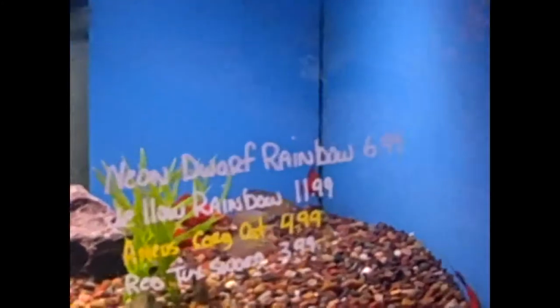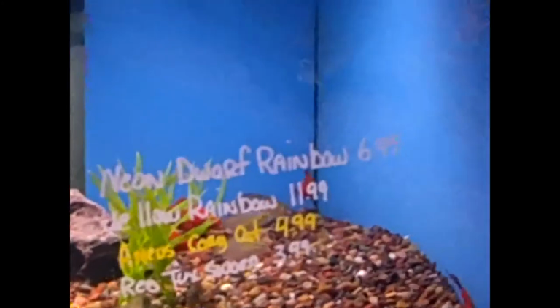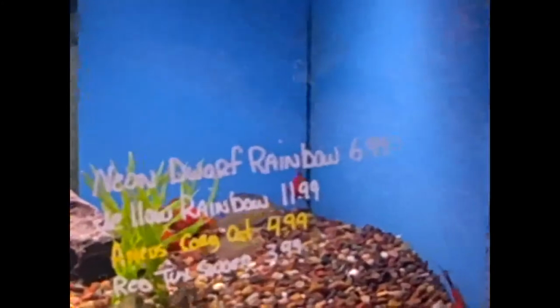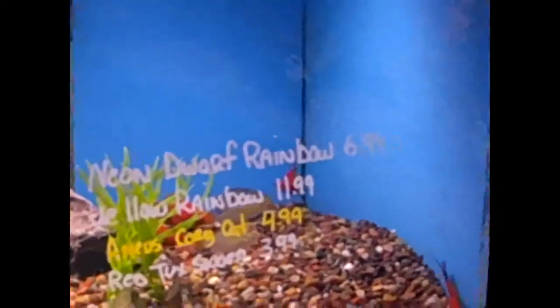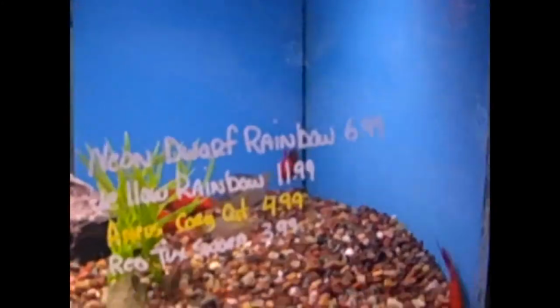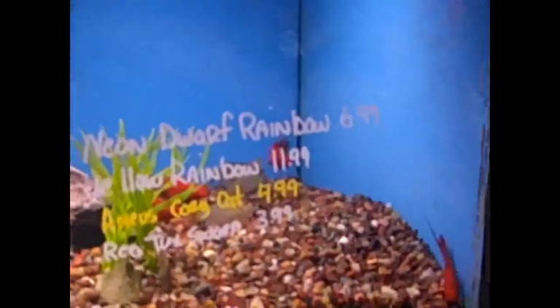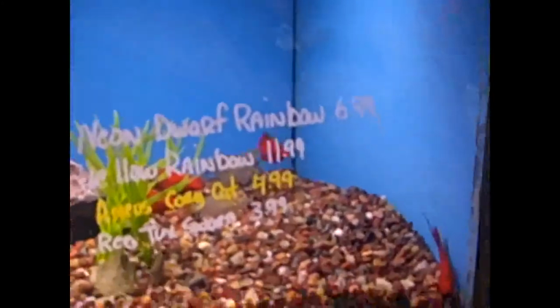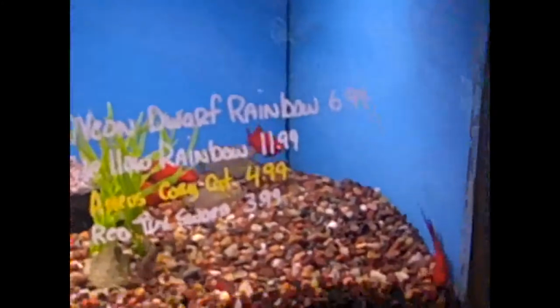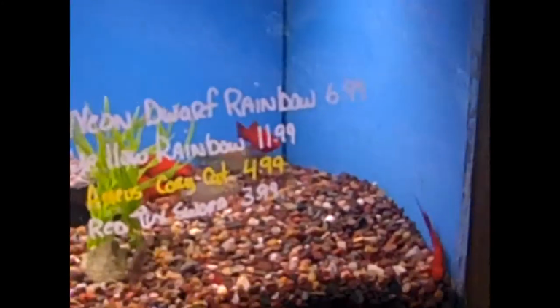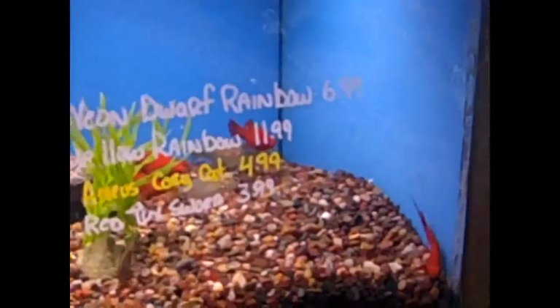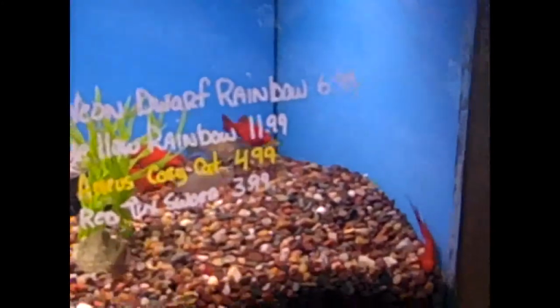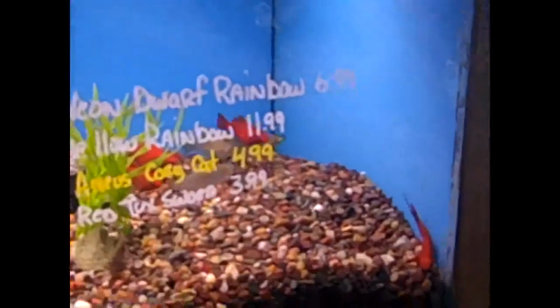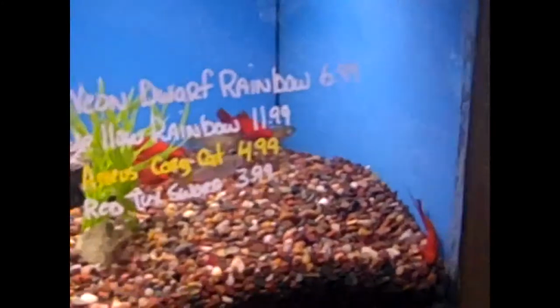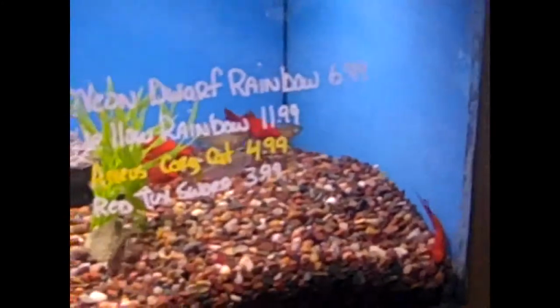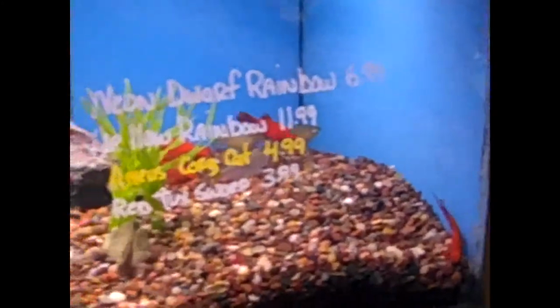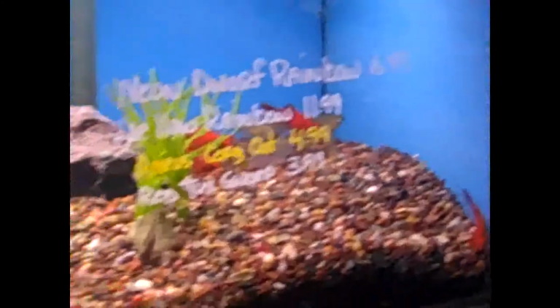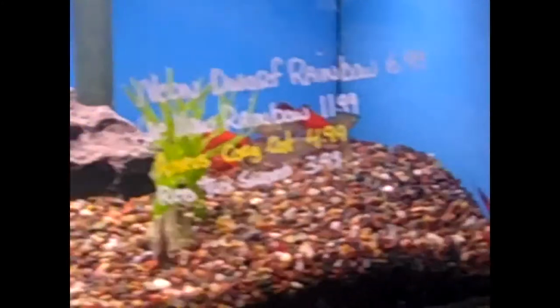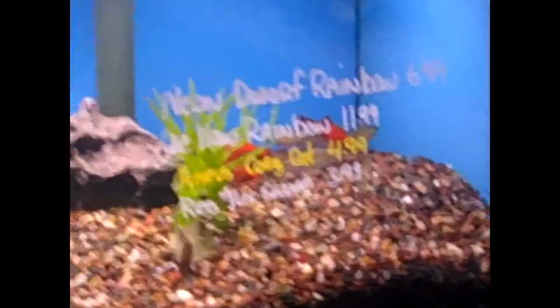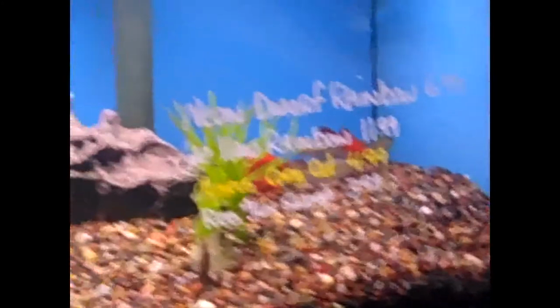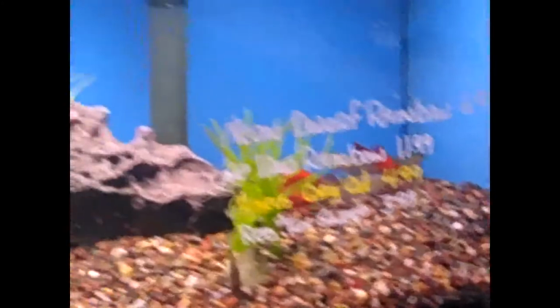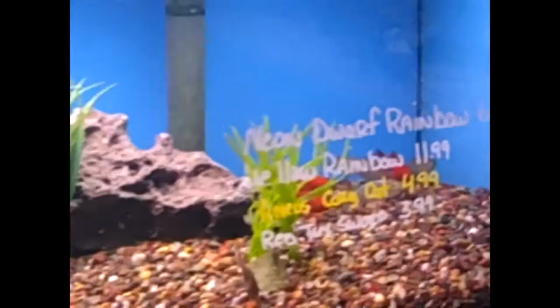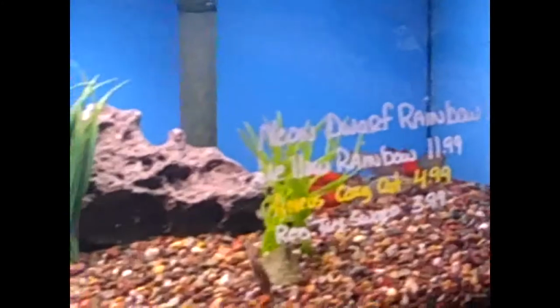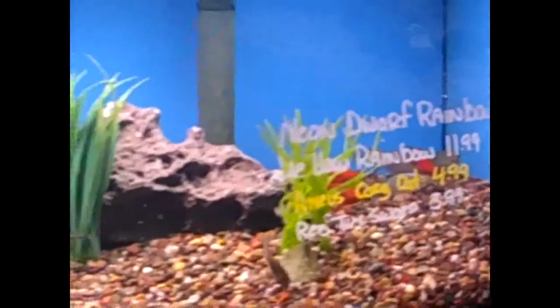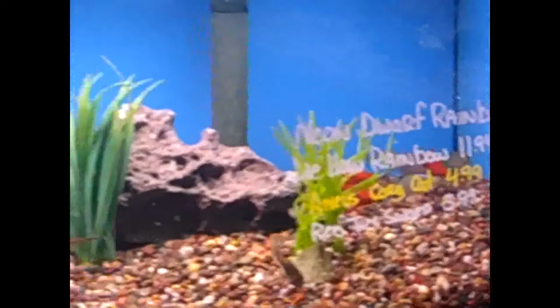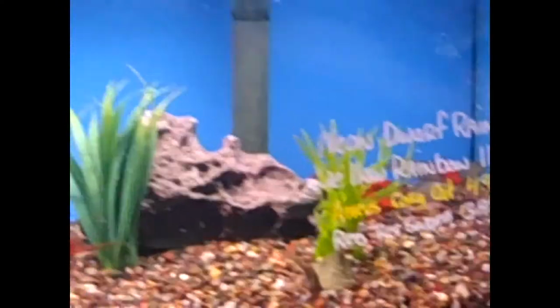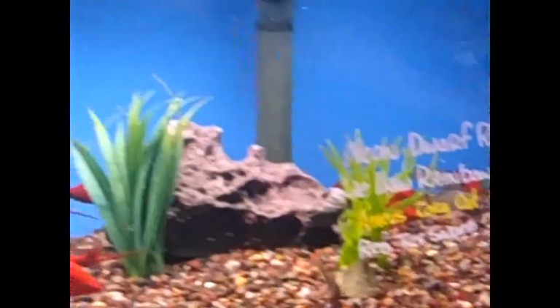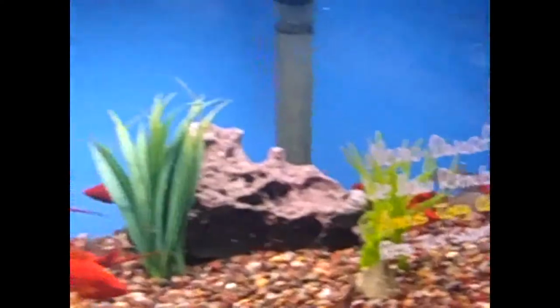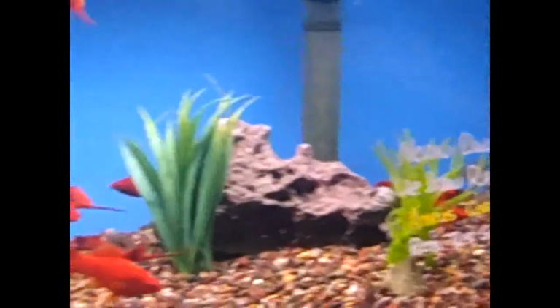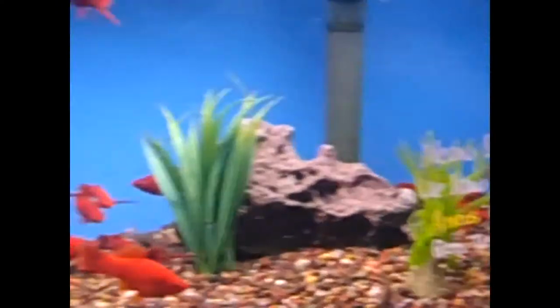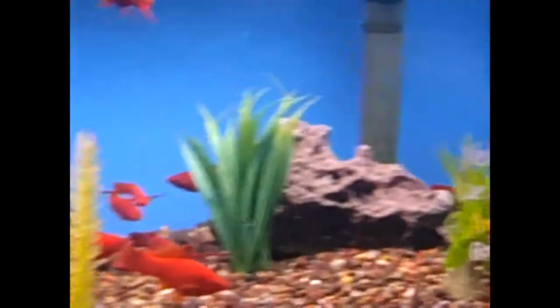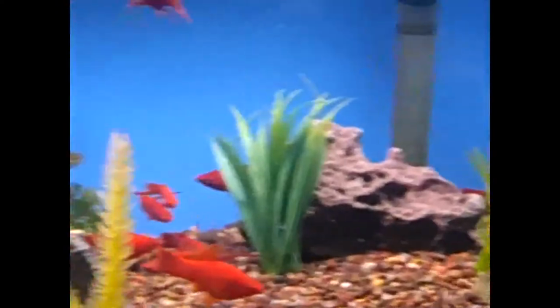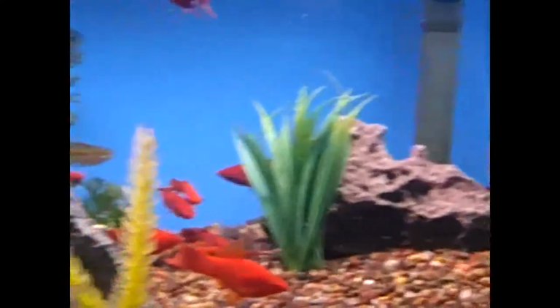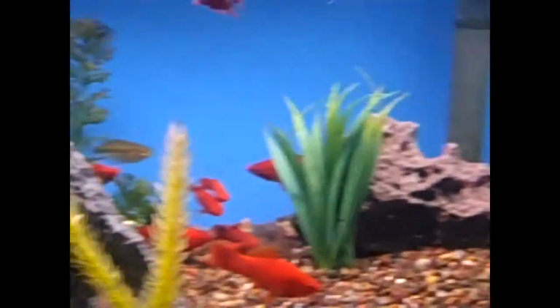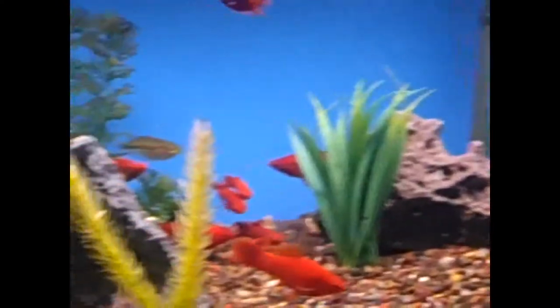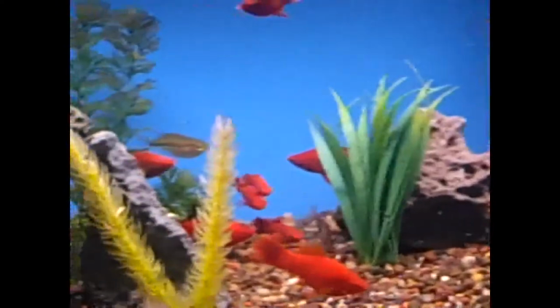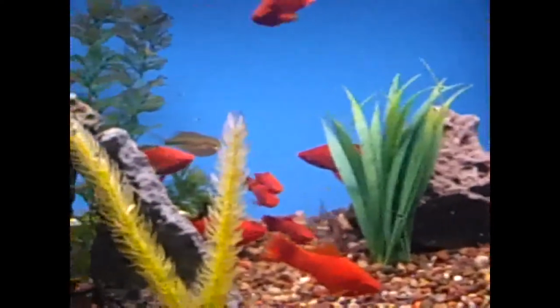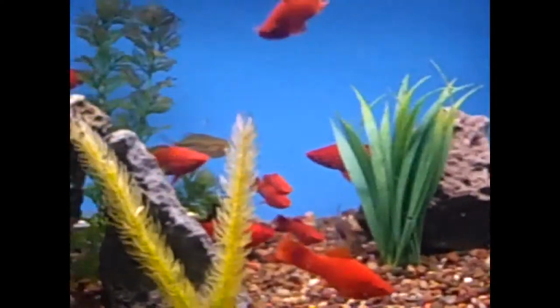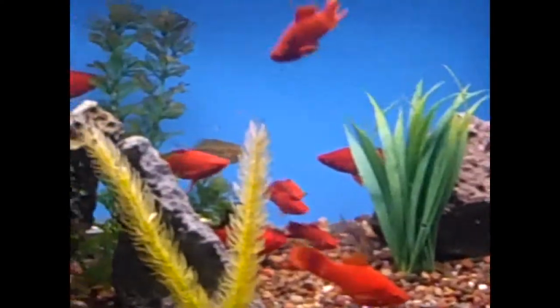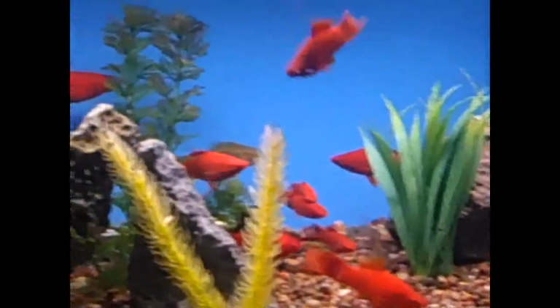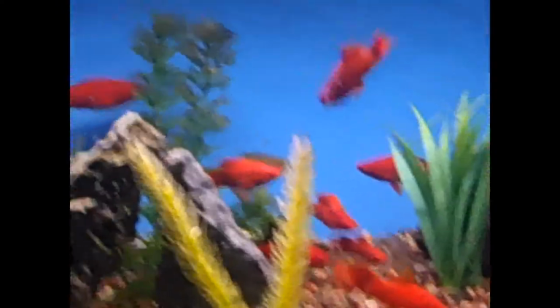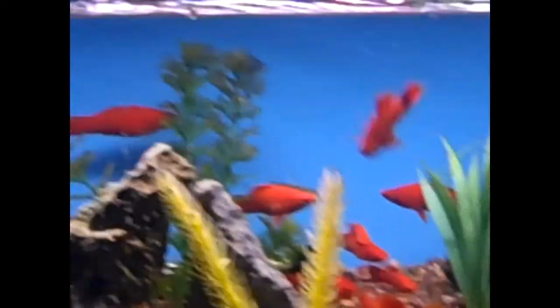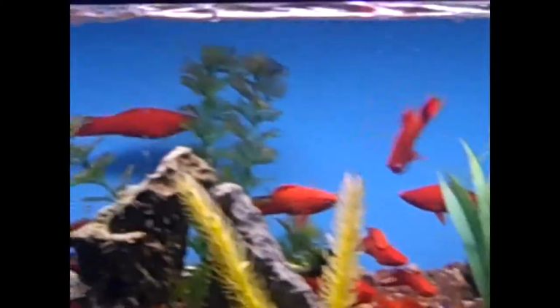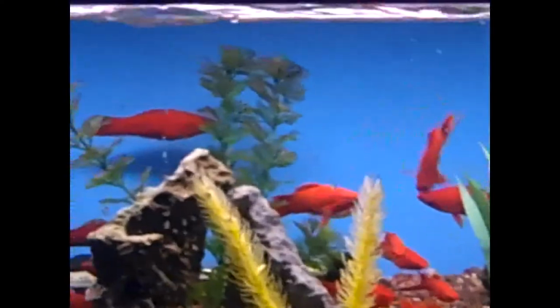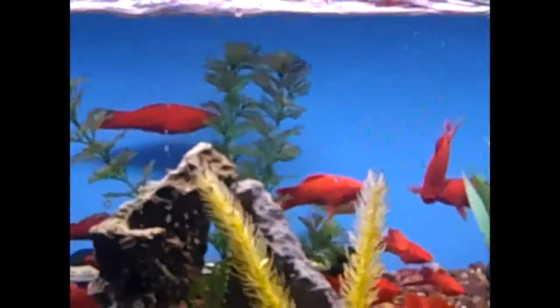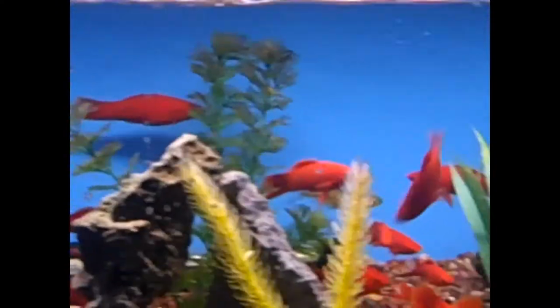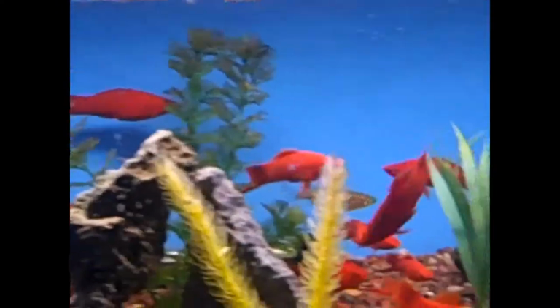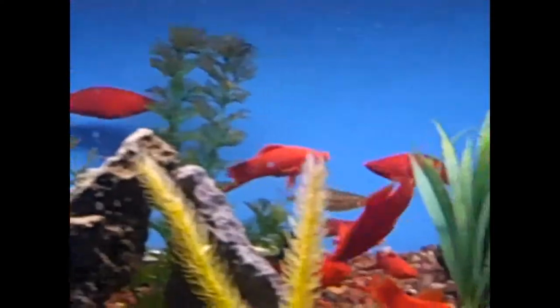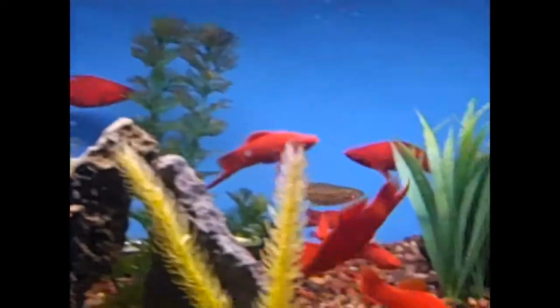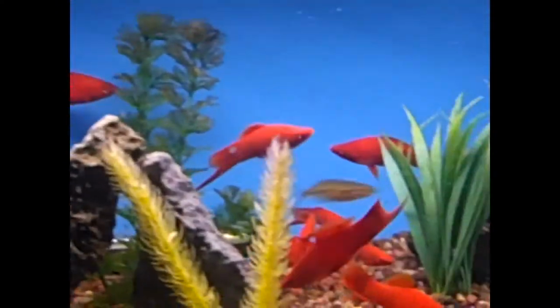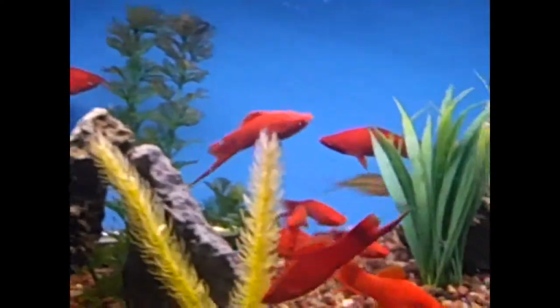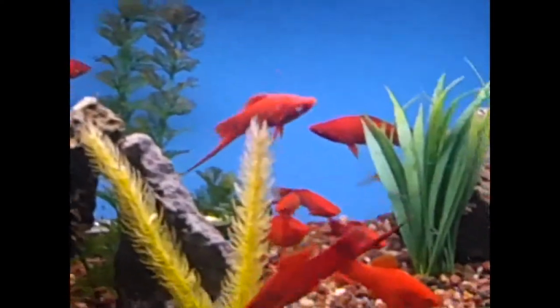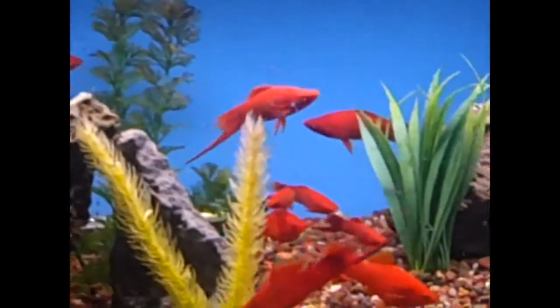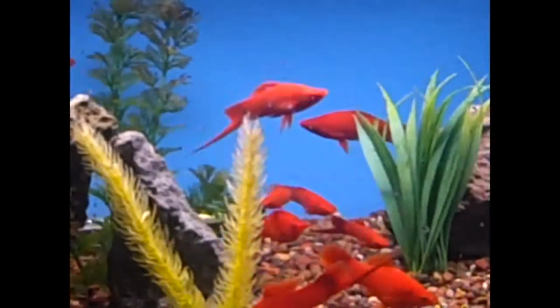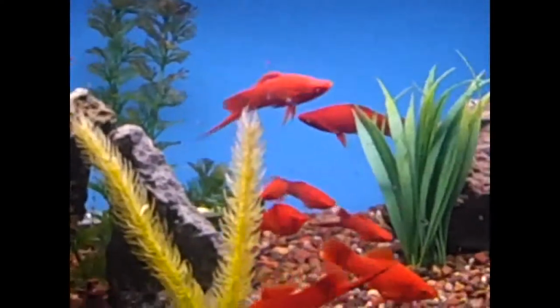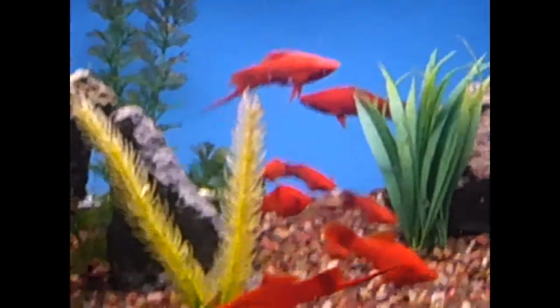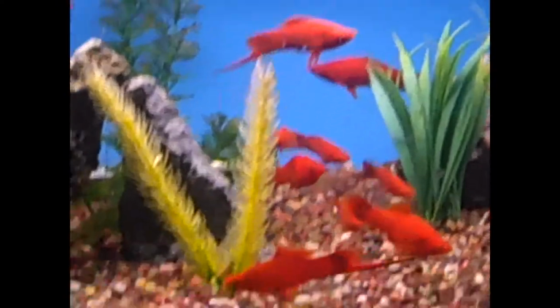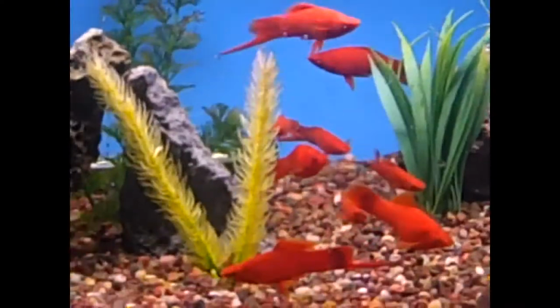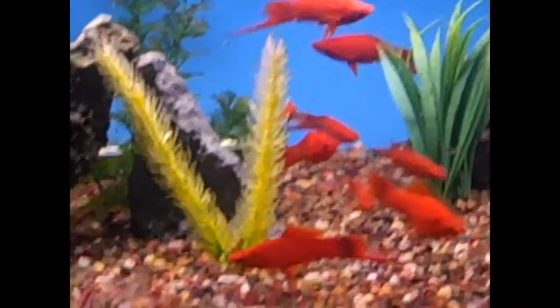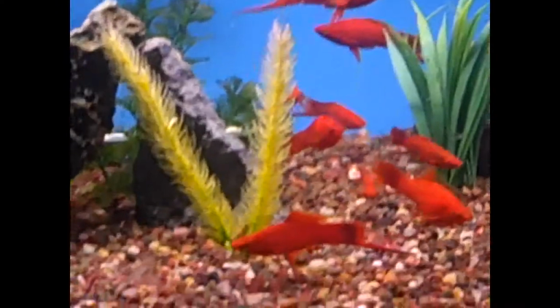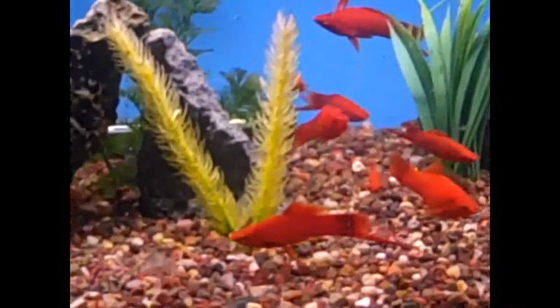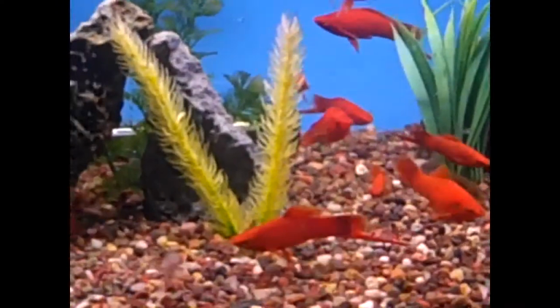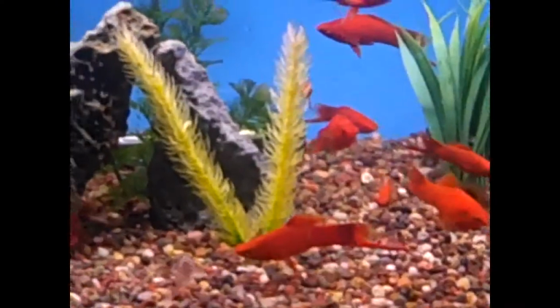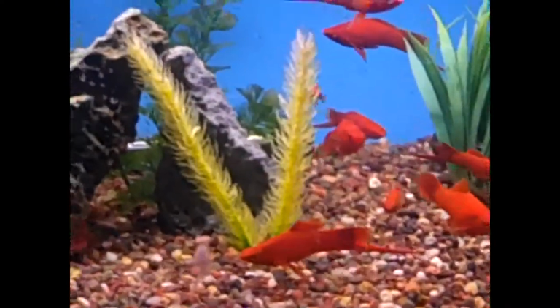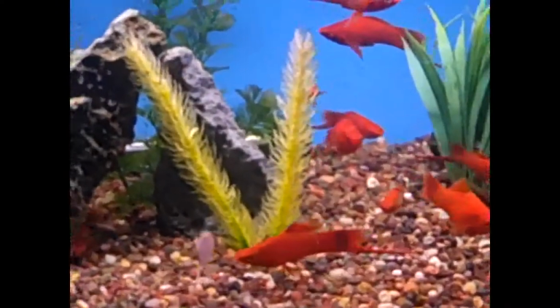They're looking really good. They look nice — big and beautiful. Look at the tails on these suckers.